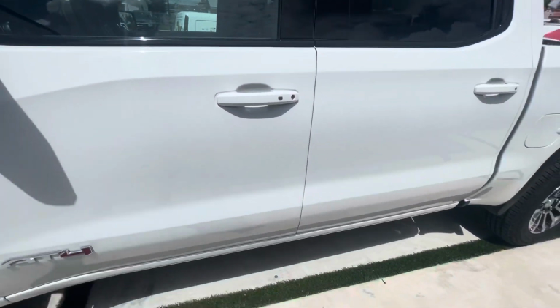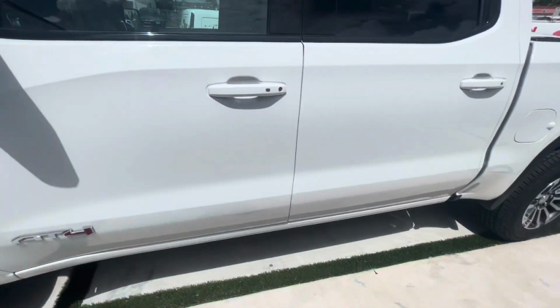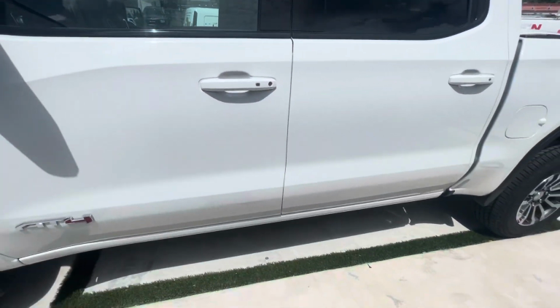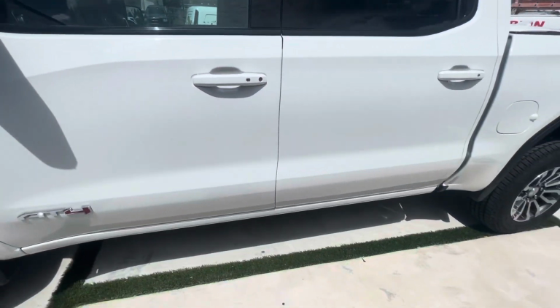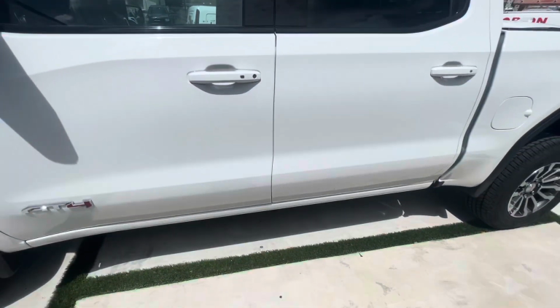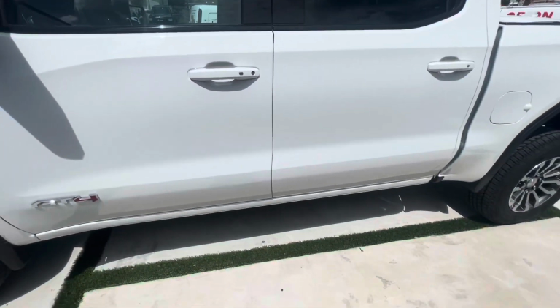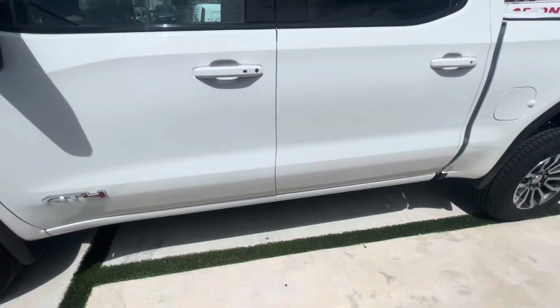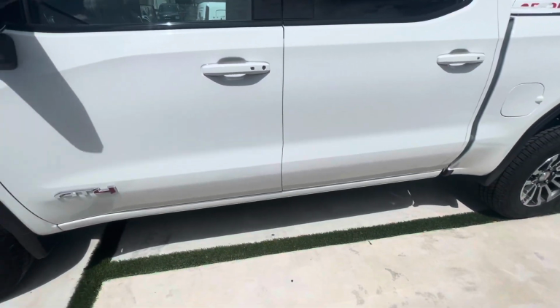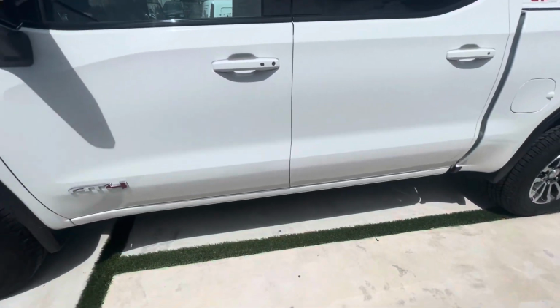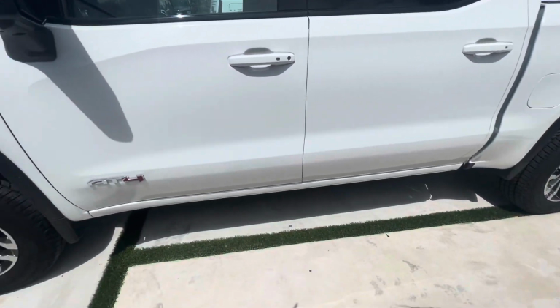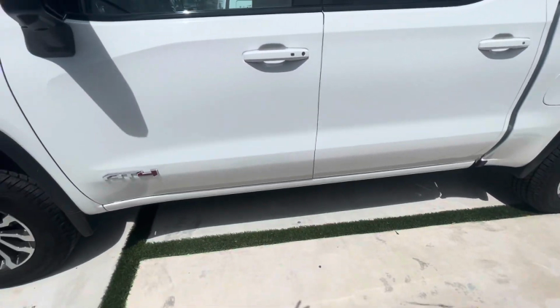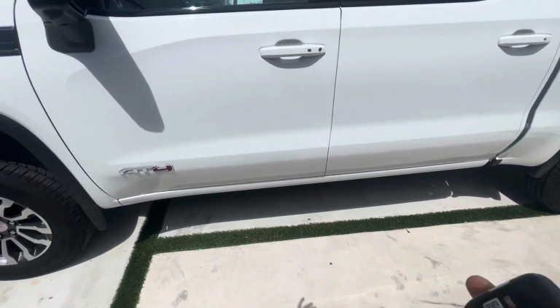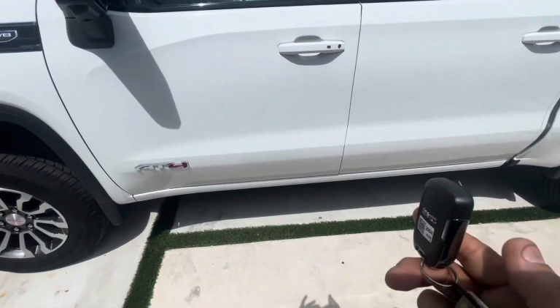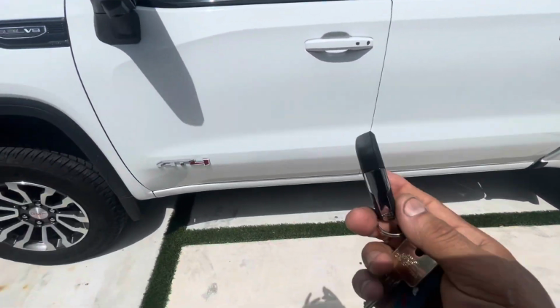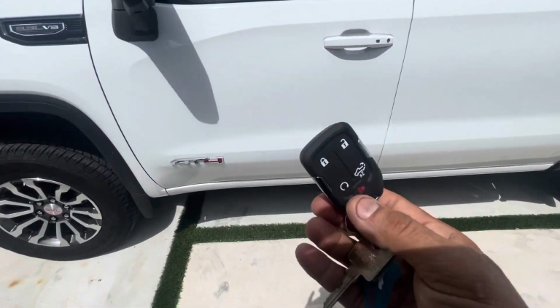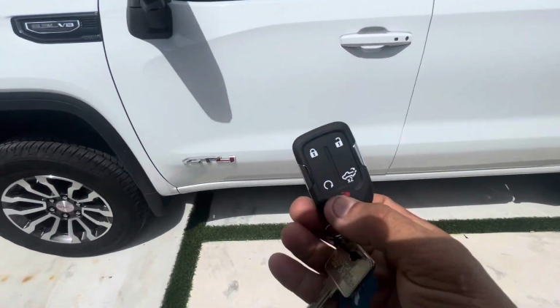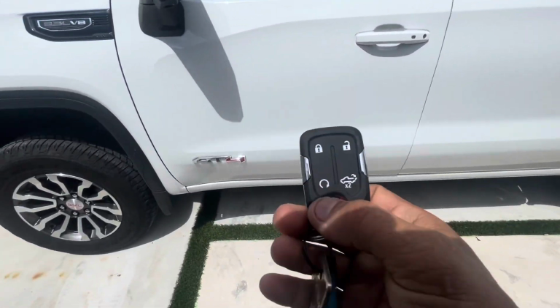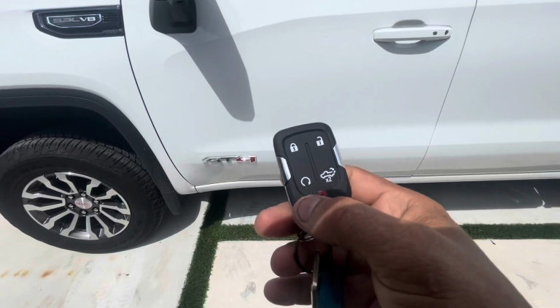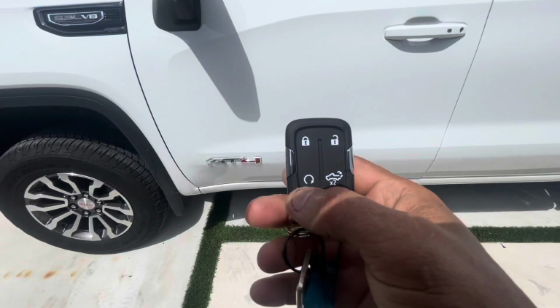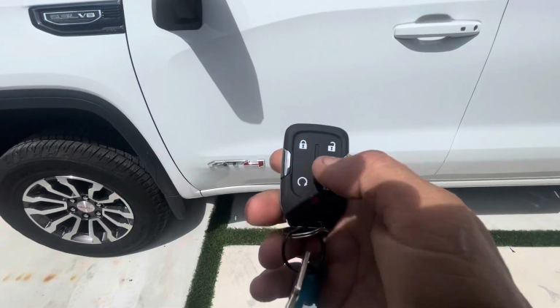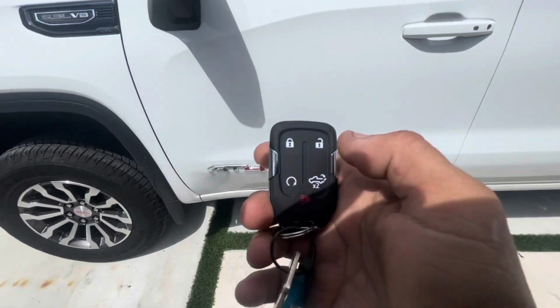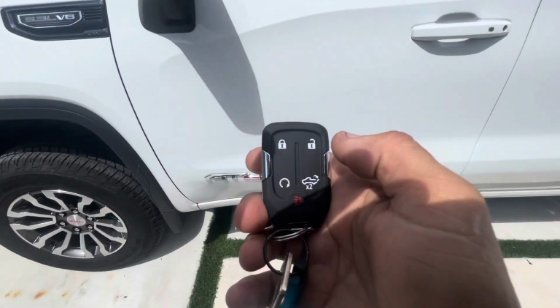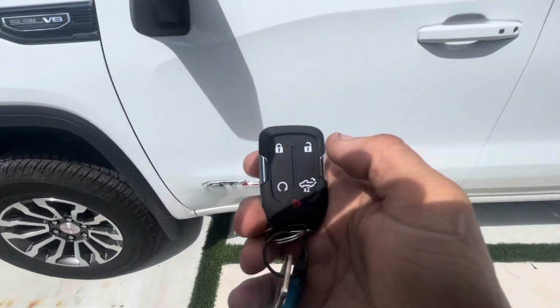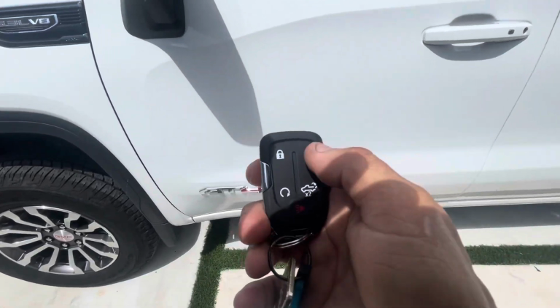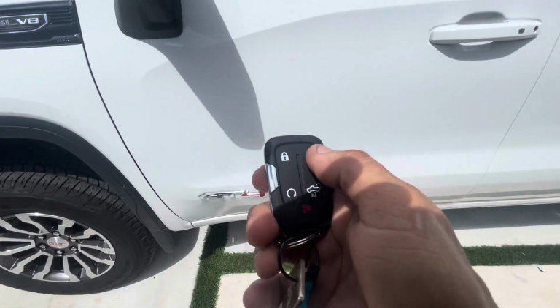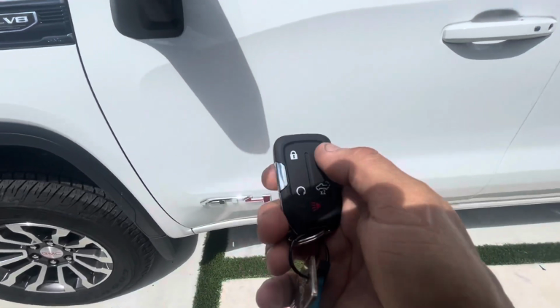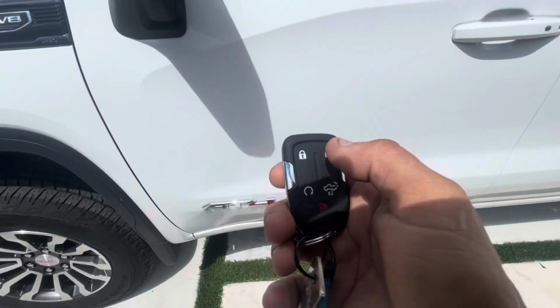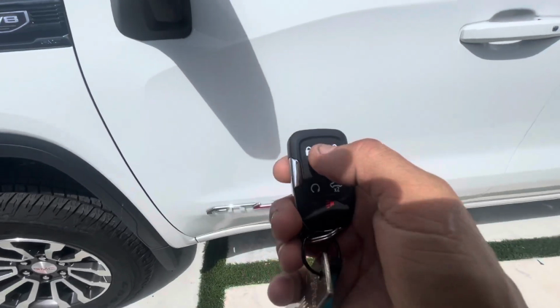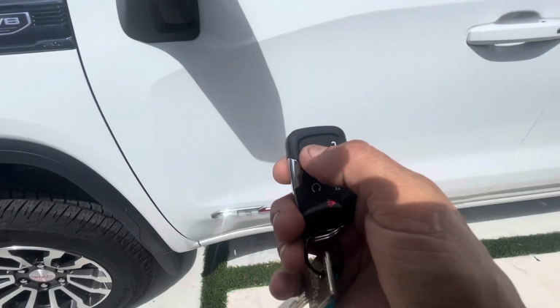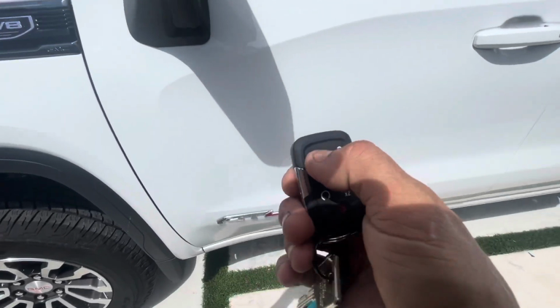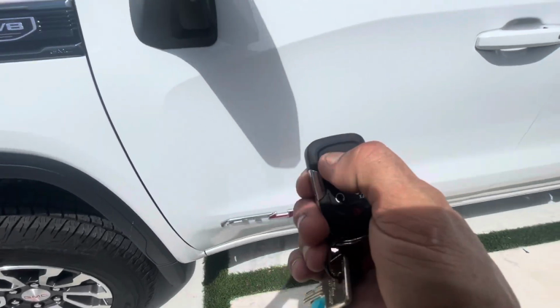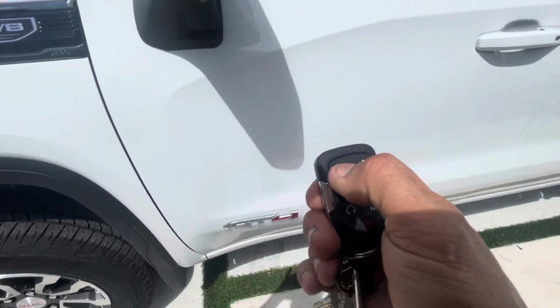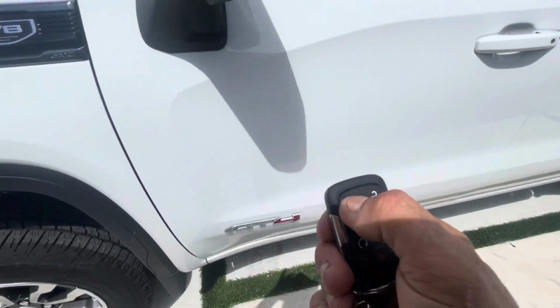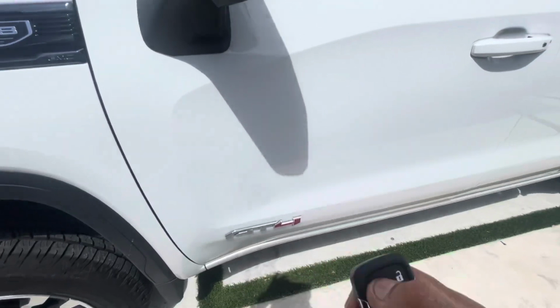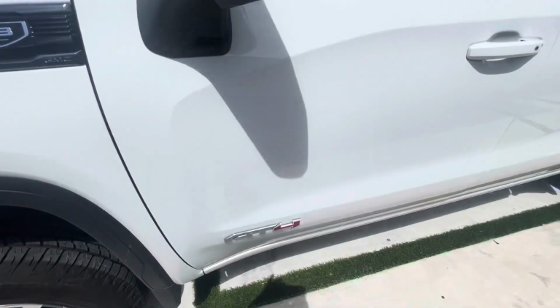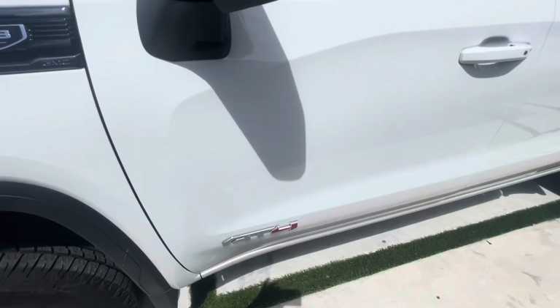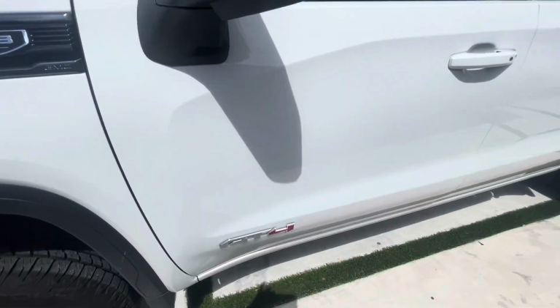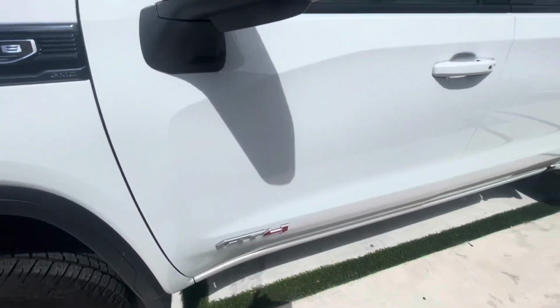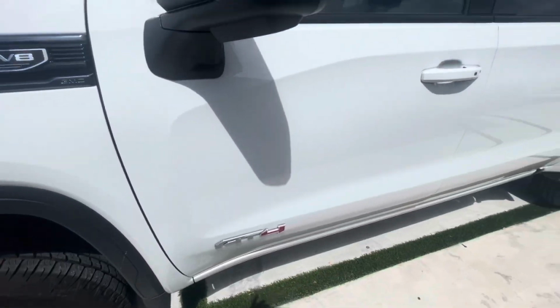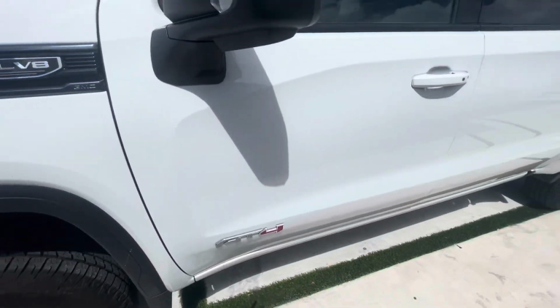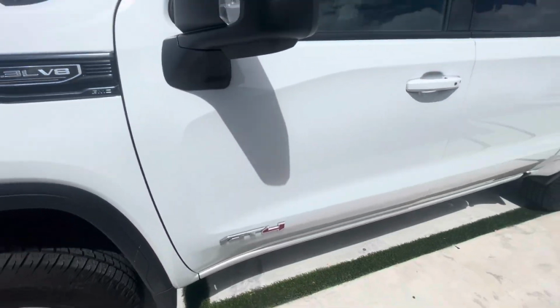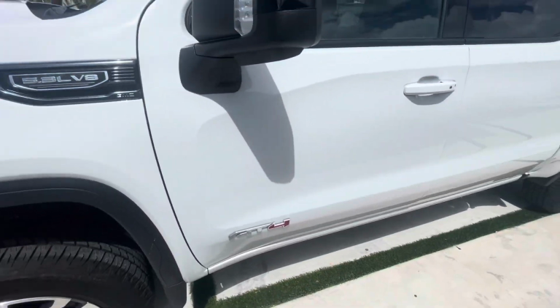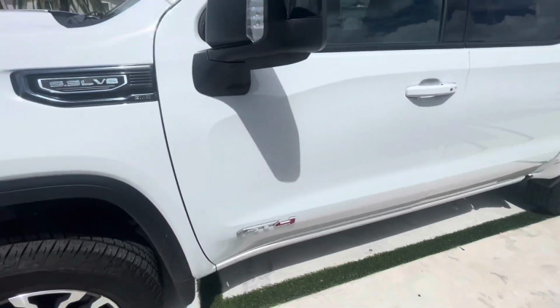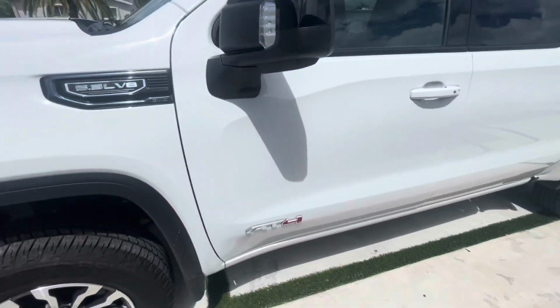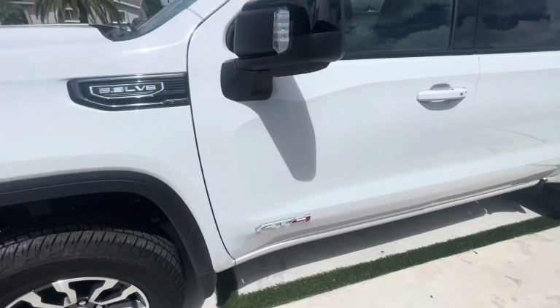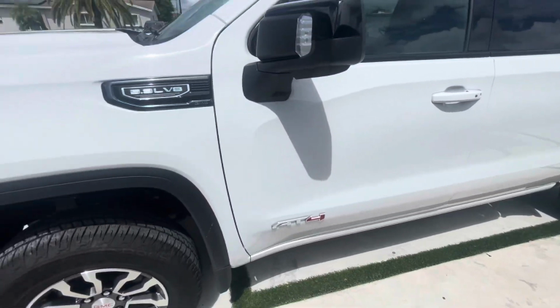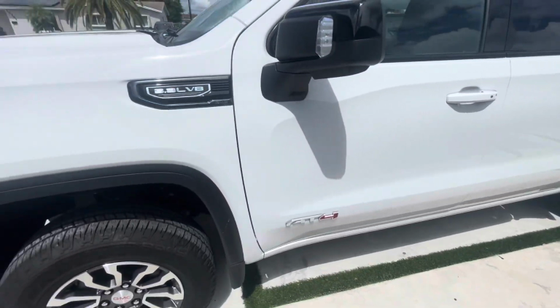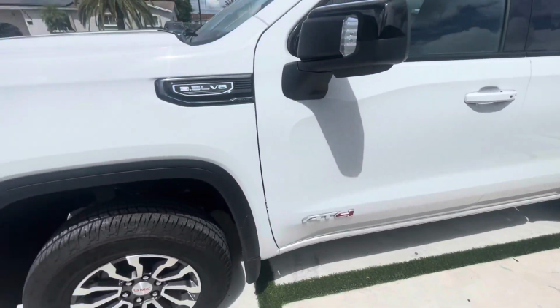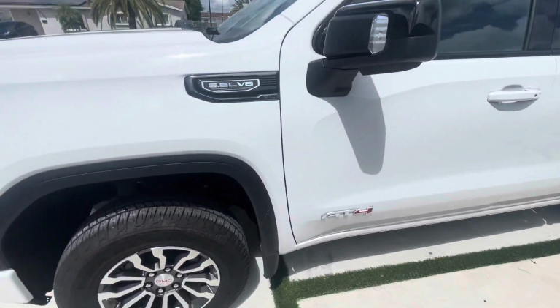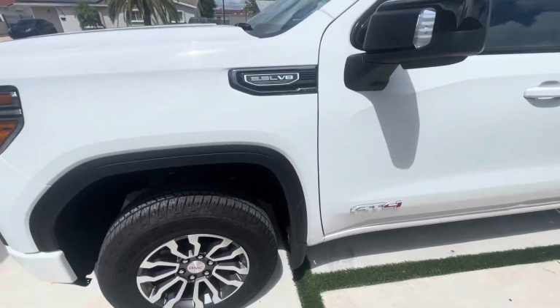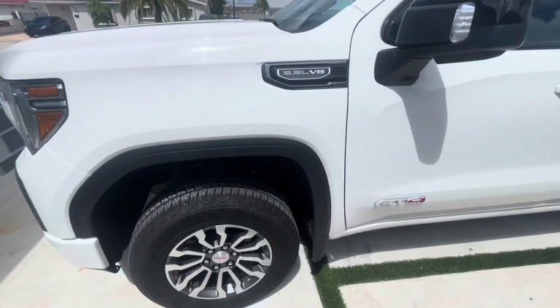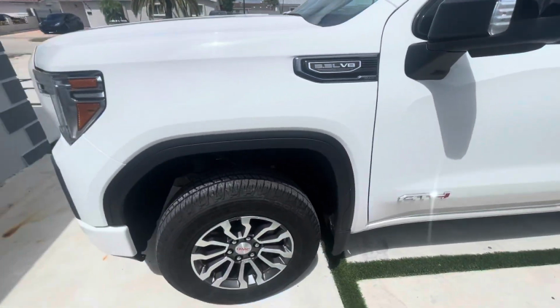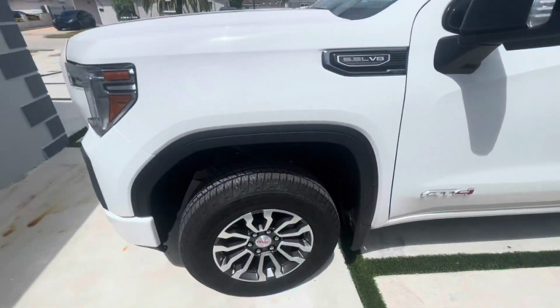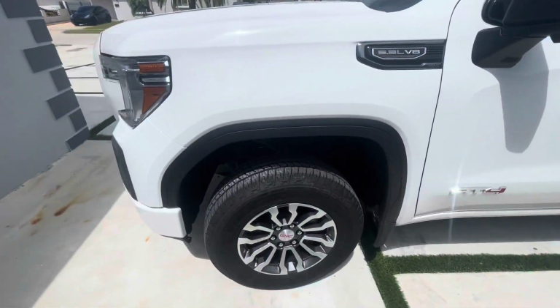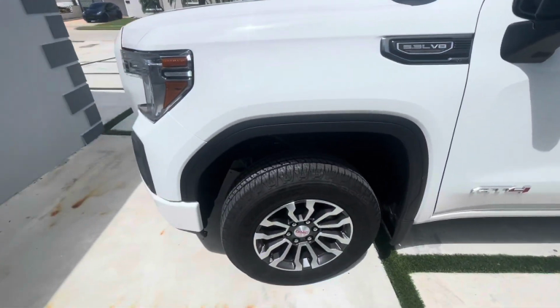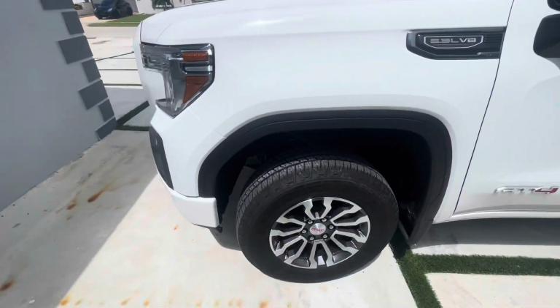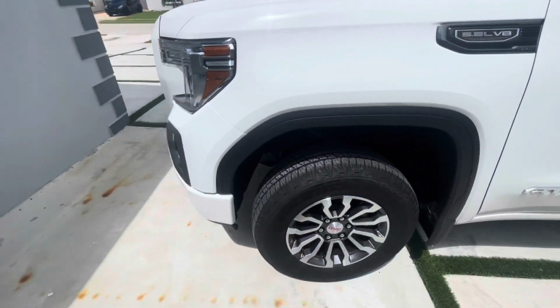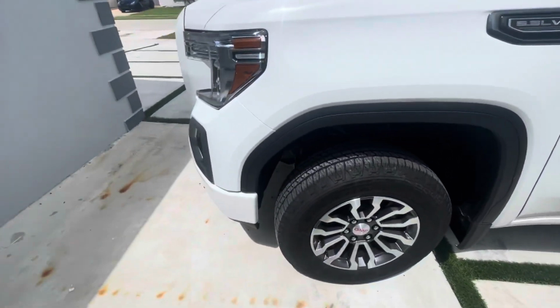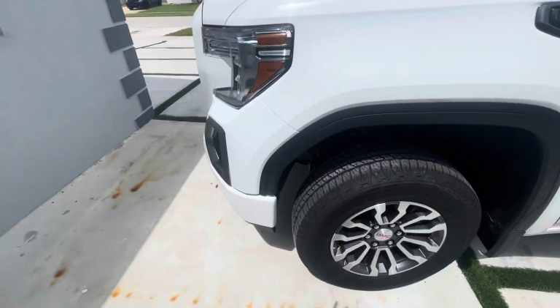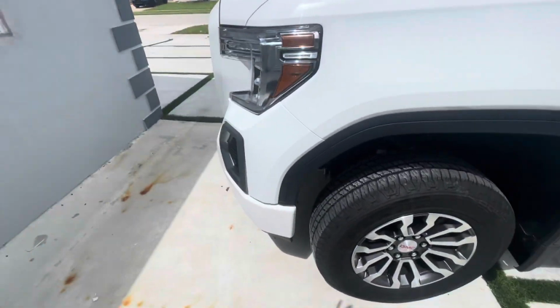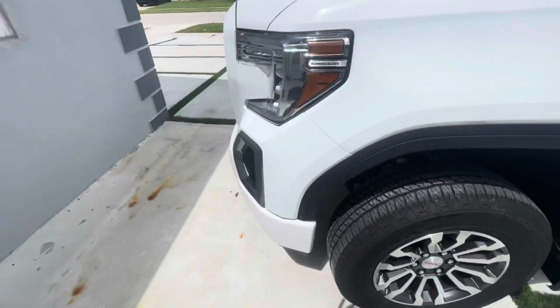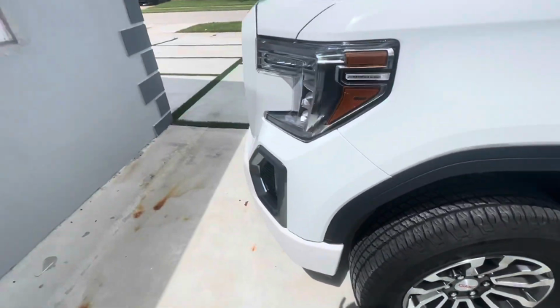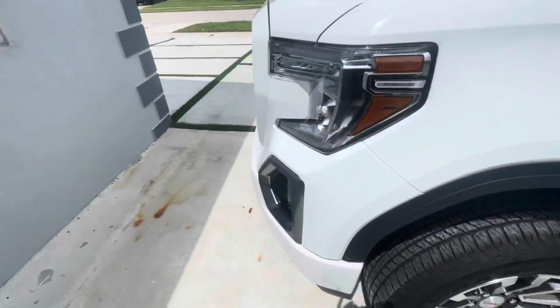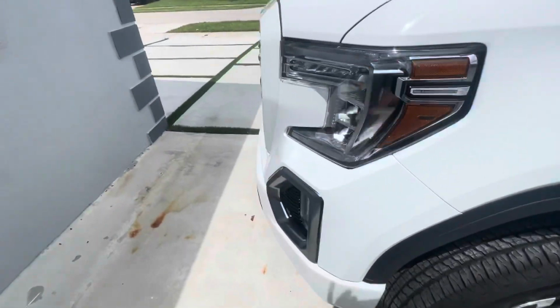I went ahead and shut off the alarm right away. Basically, it will just fire off the alarm and sound off.